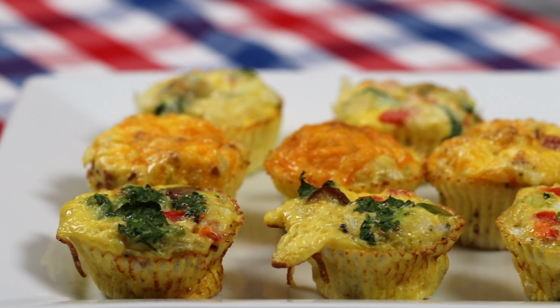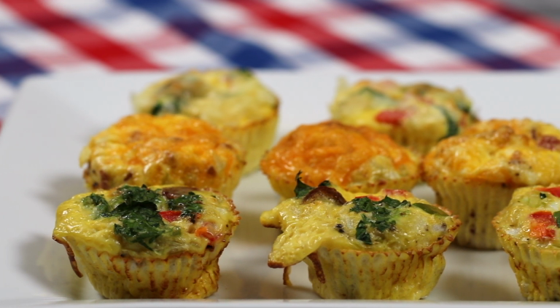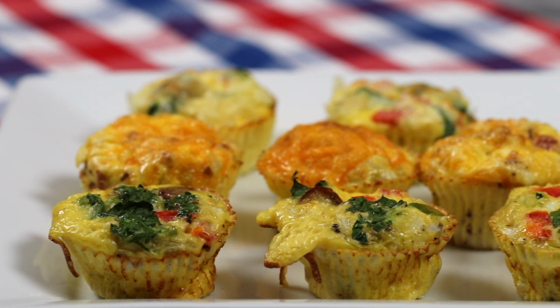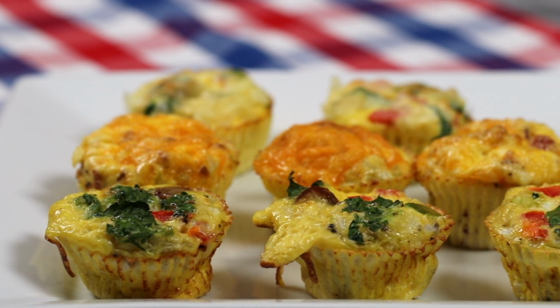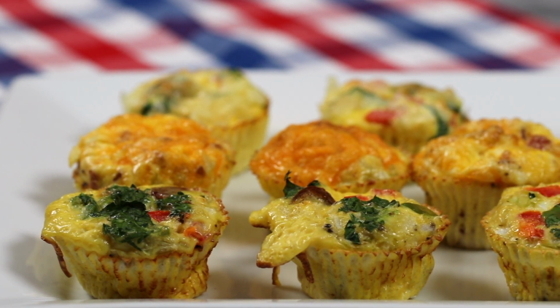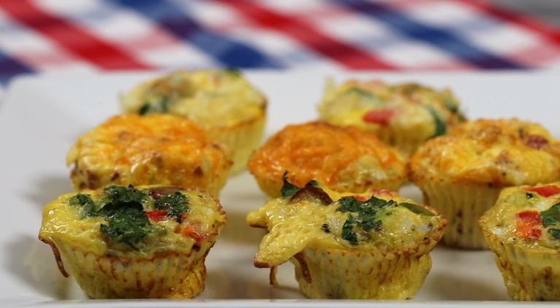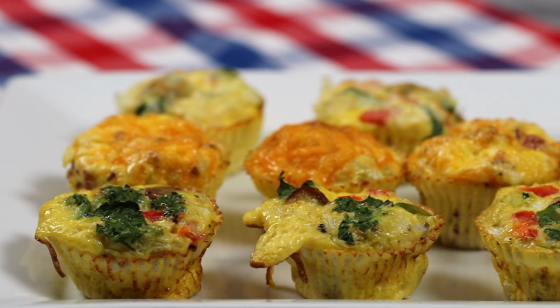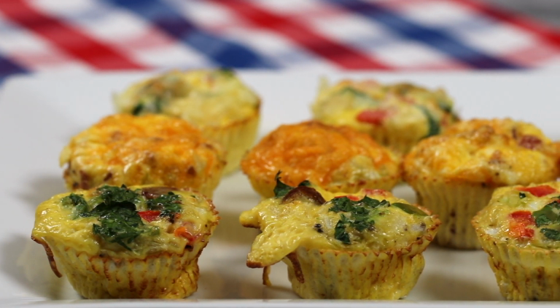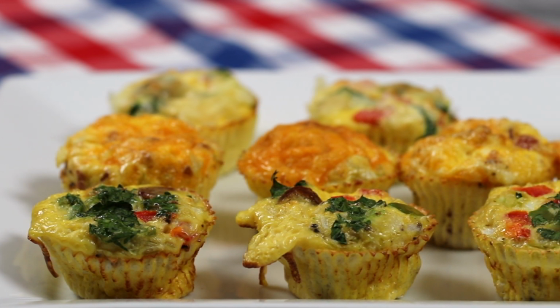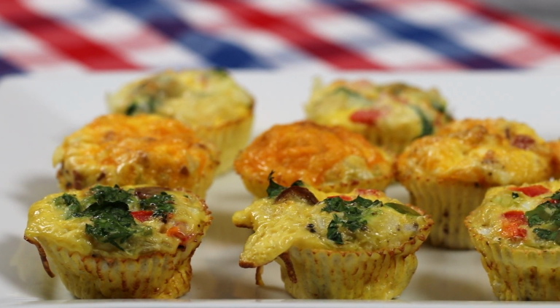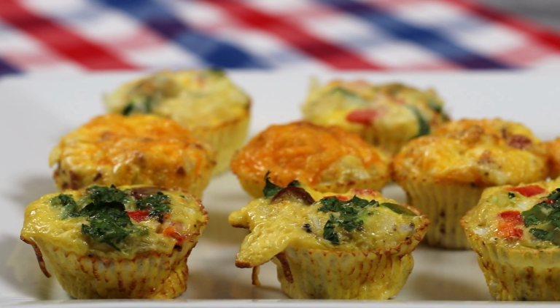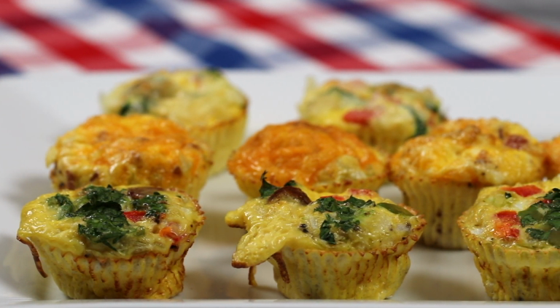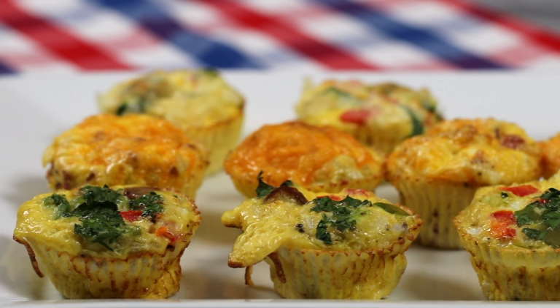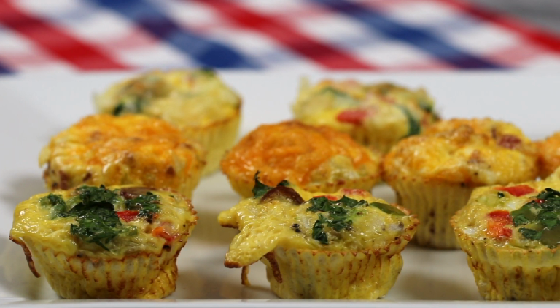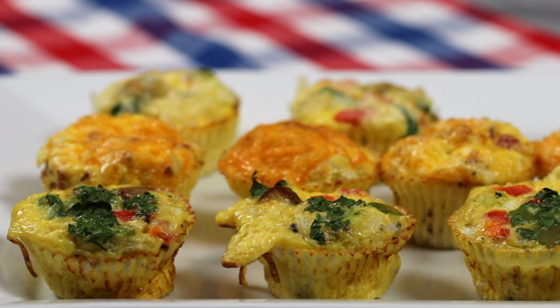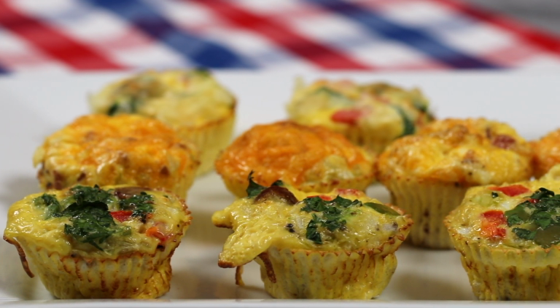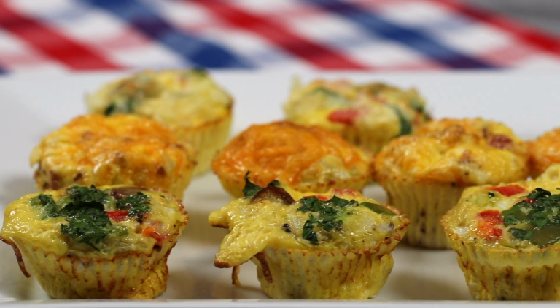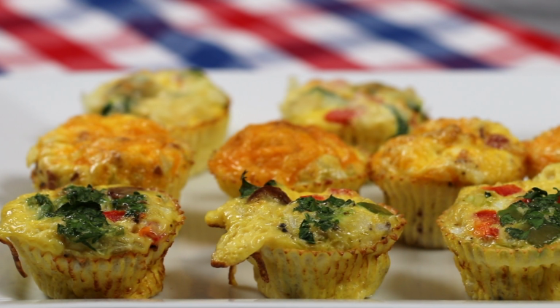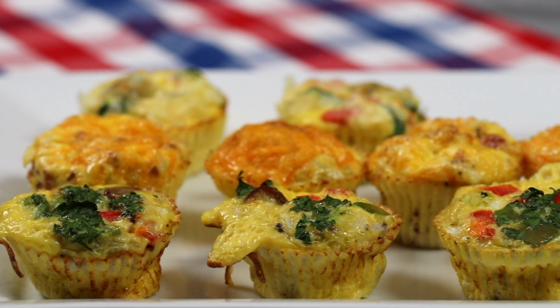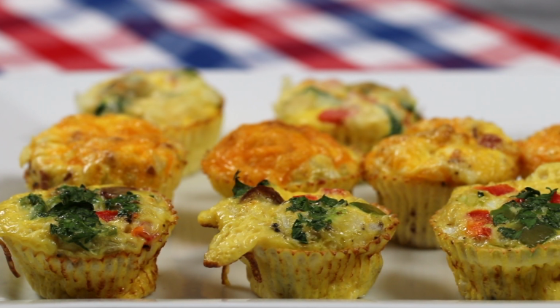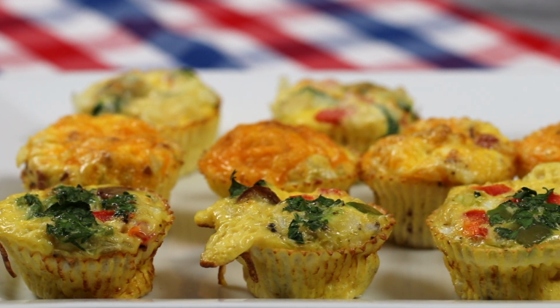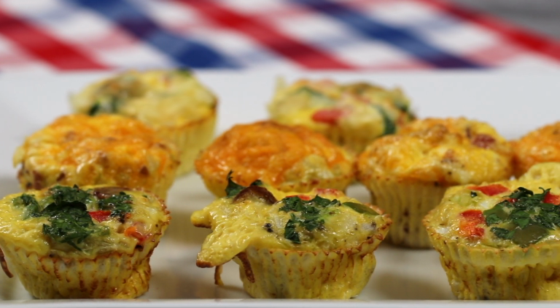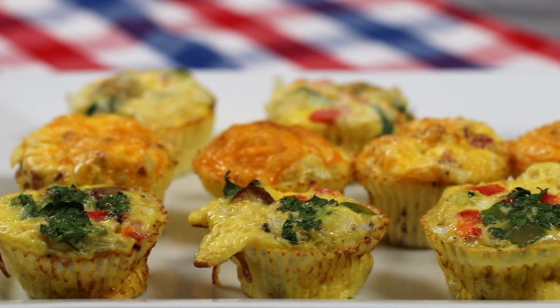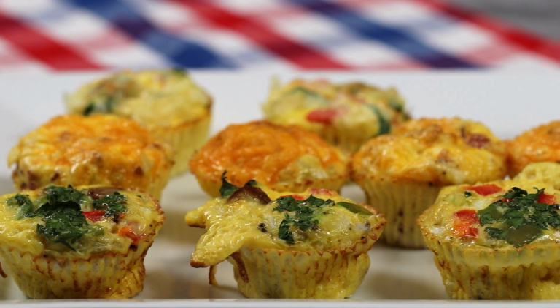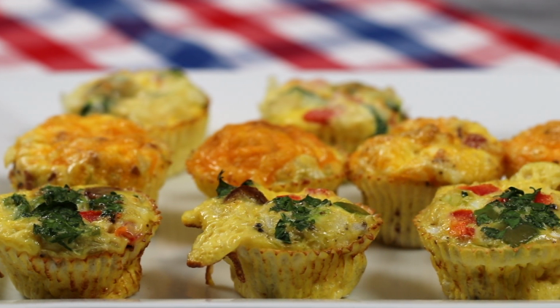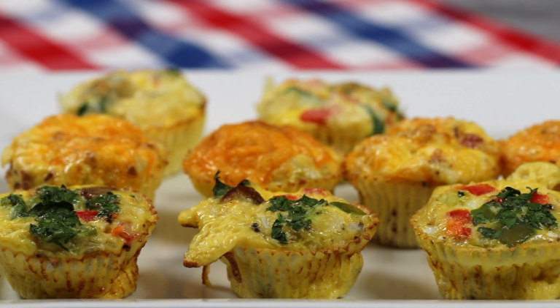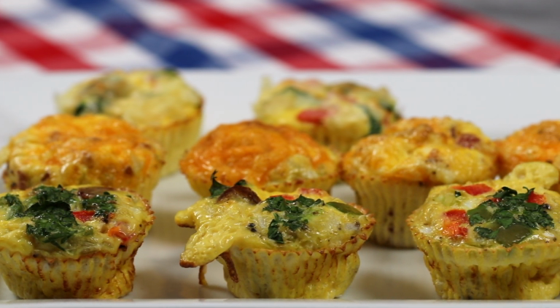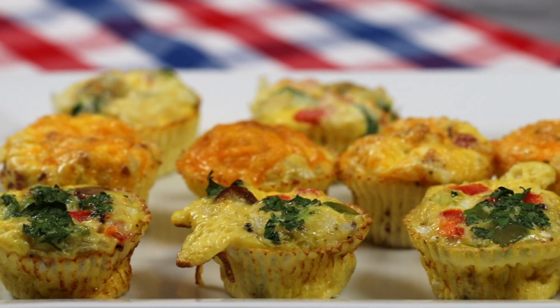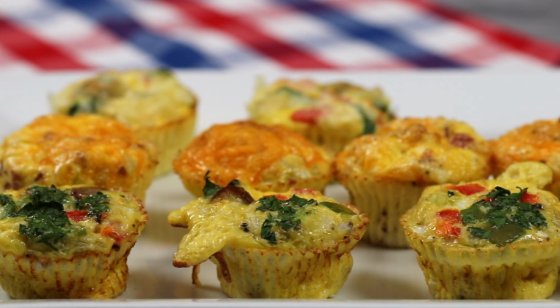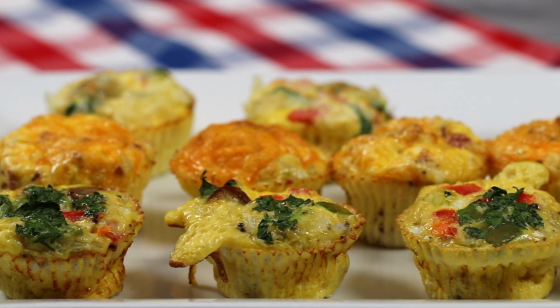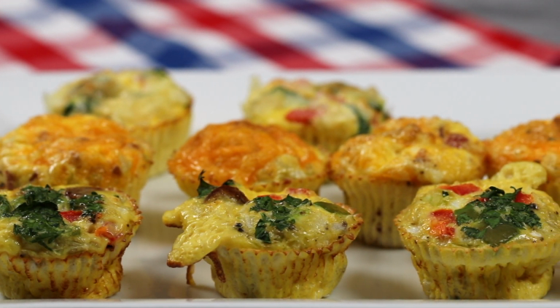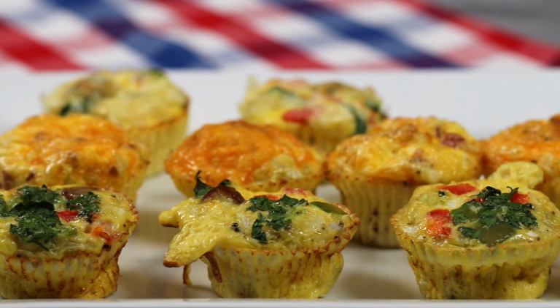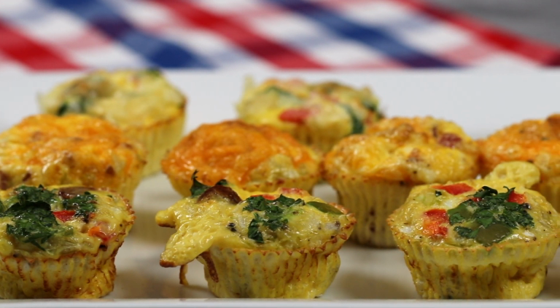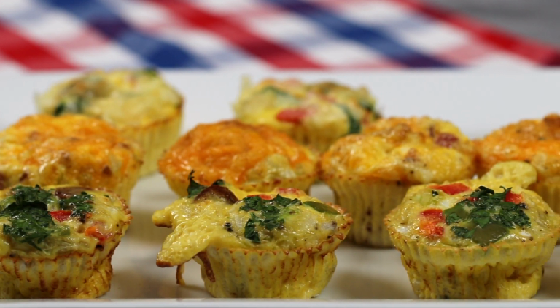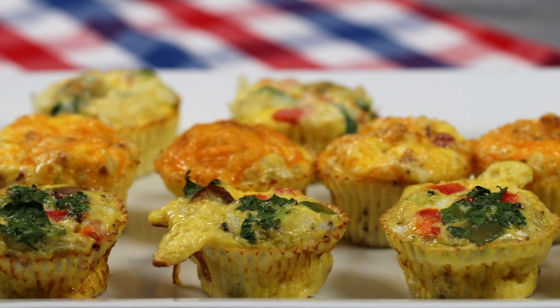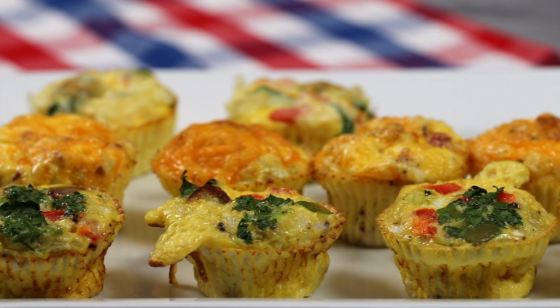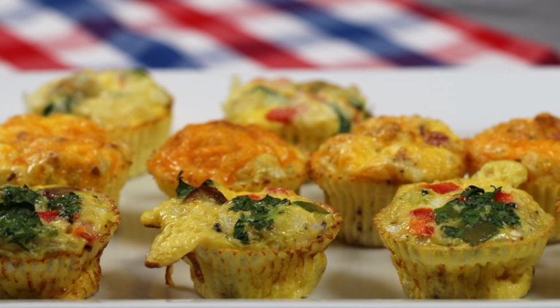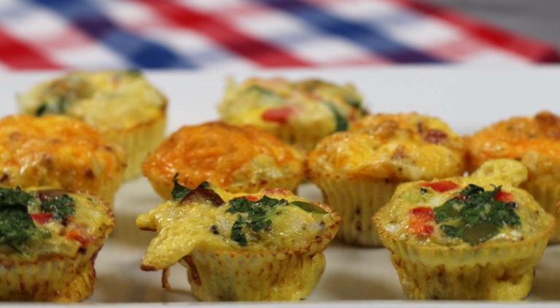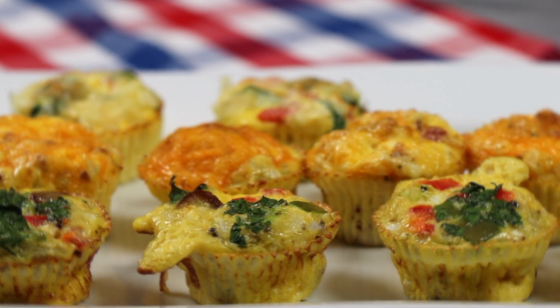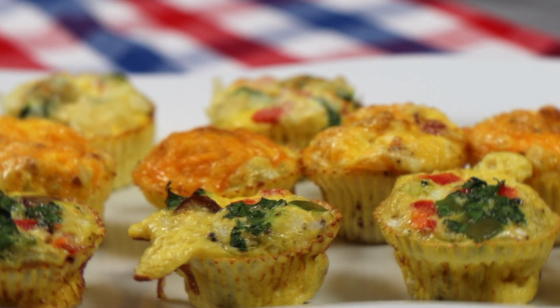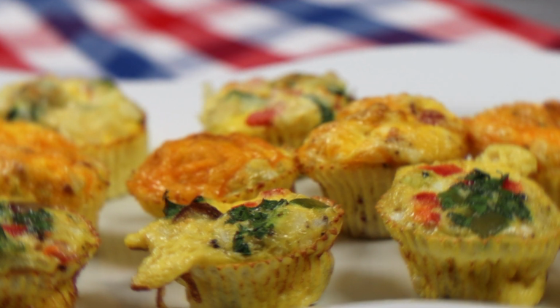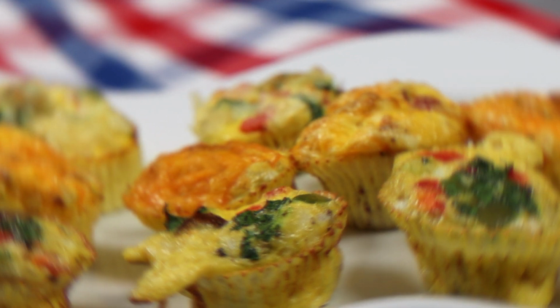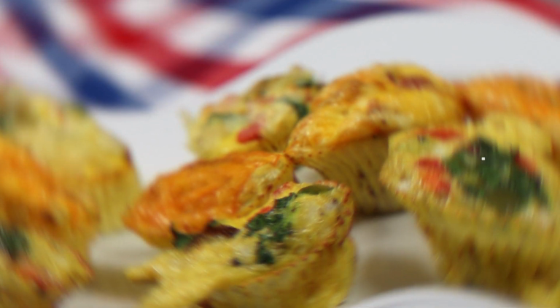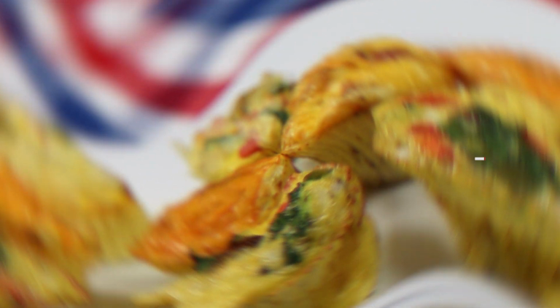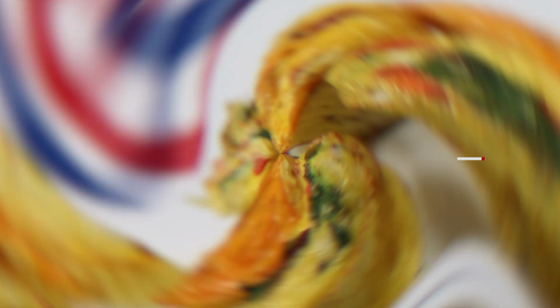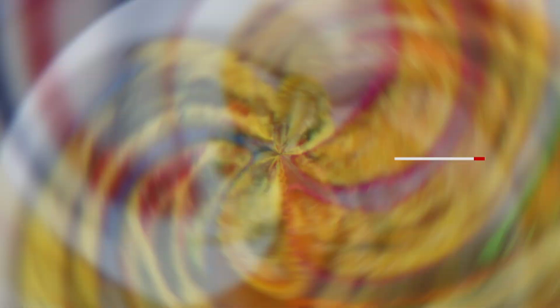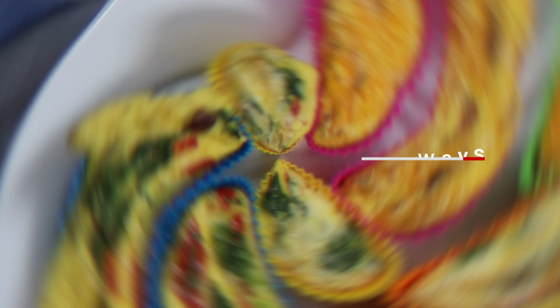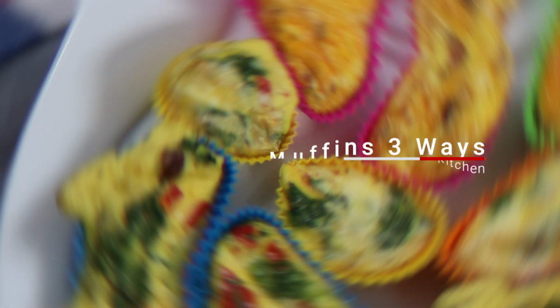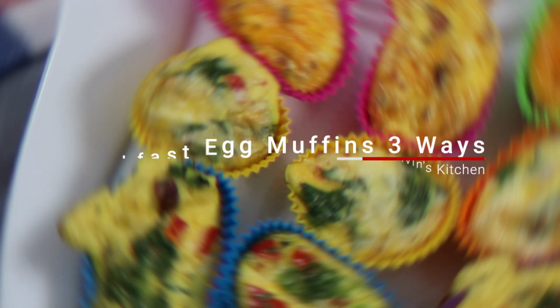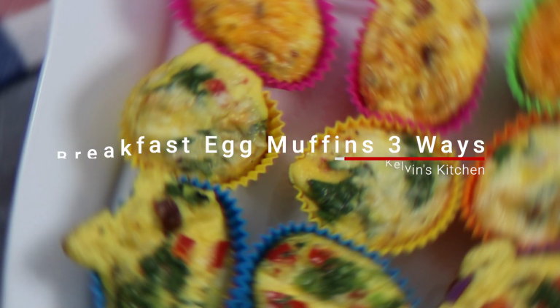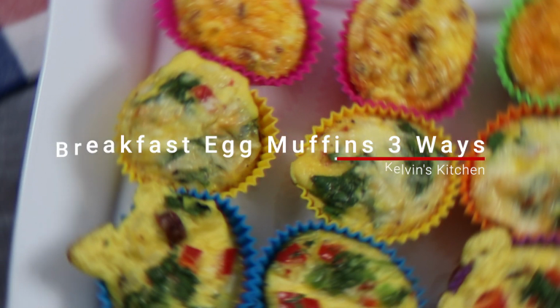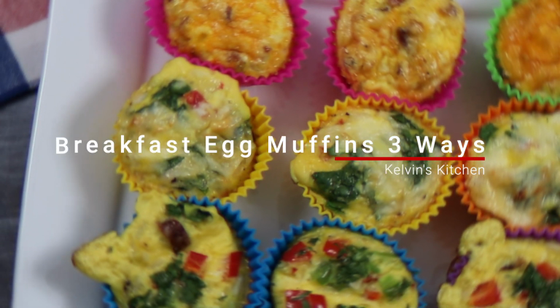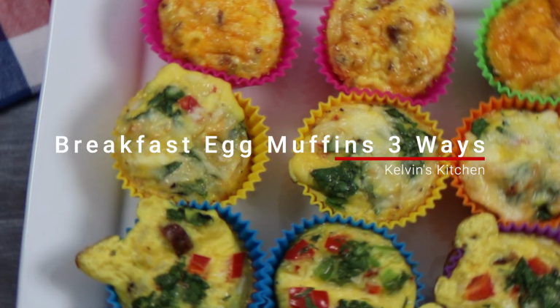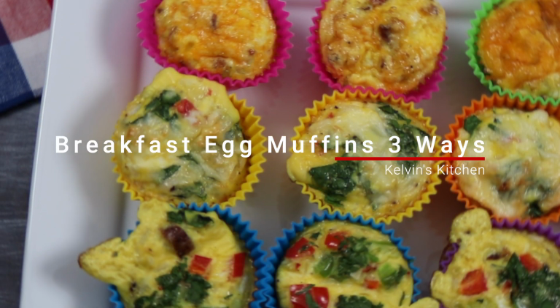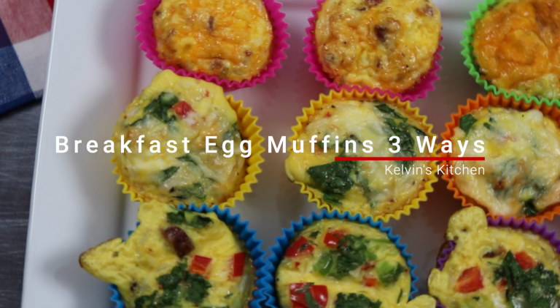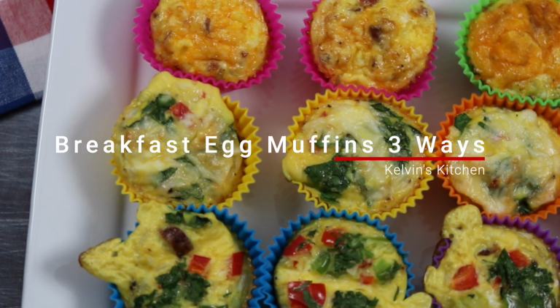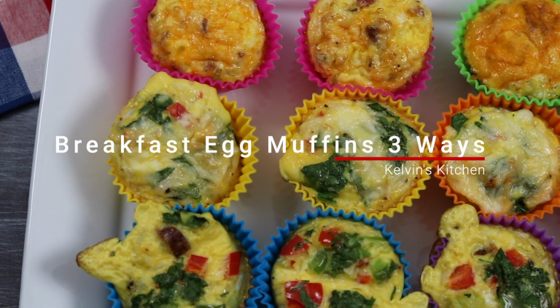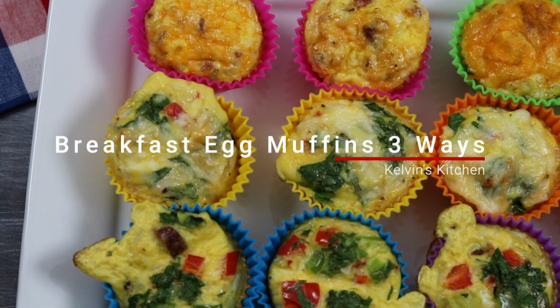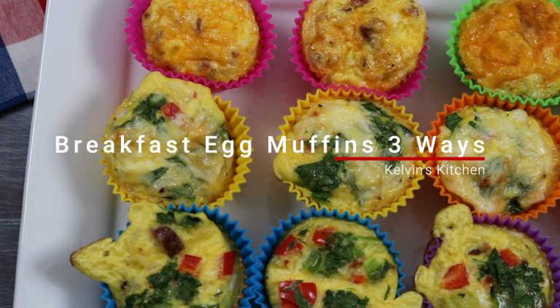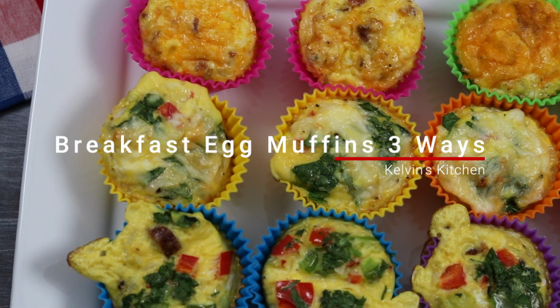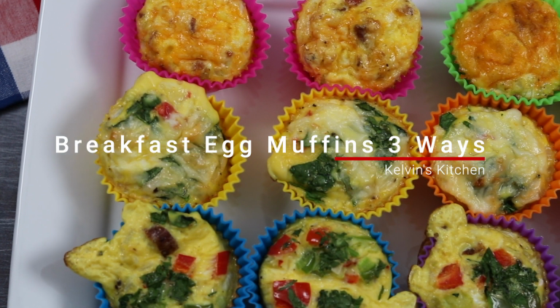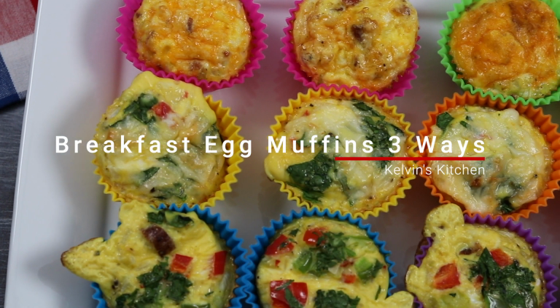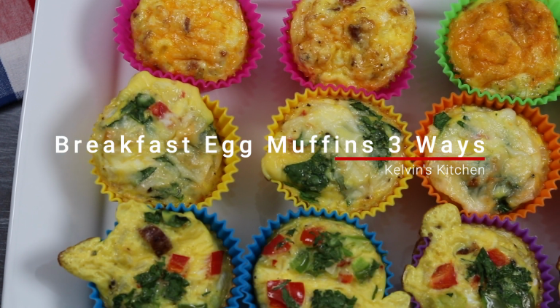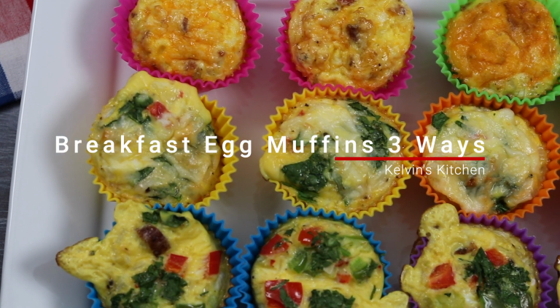Hey, what's up guys? Welcome back to Kelvin's Kitchen. Today we are making breakfast egg muffins three ways.